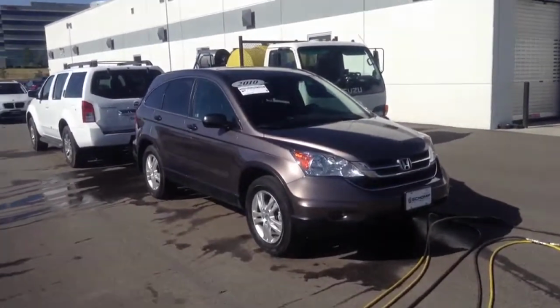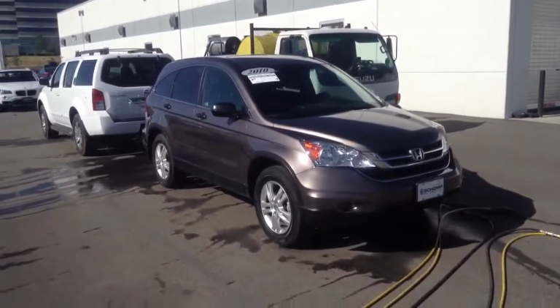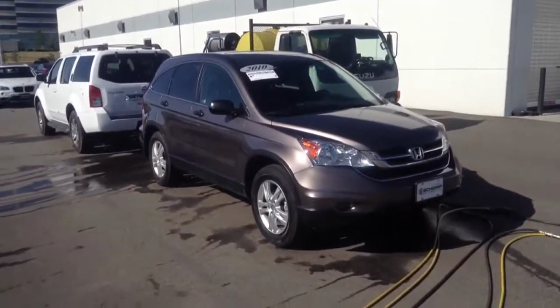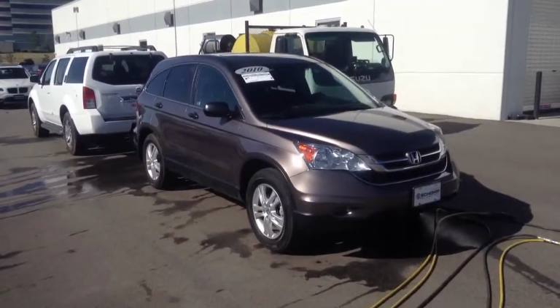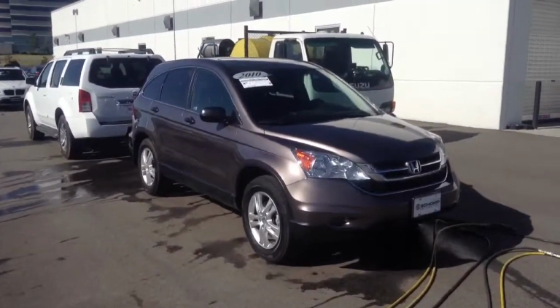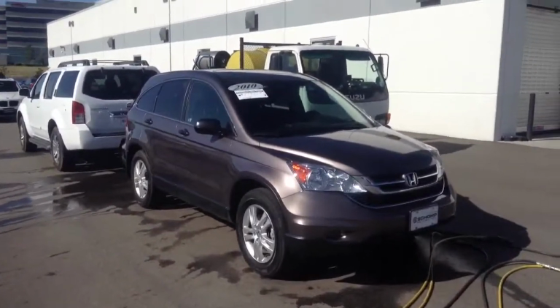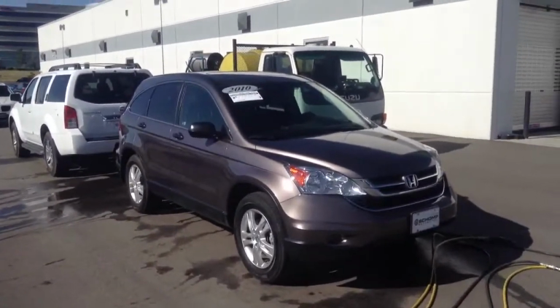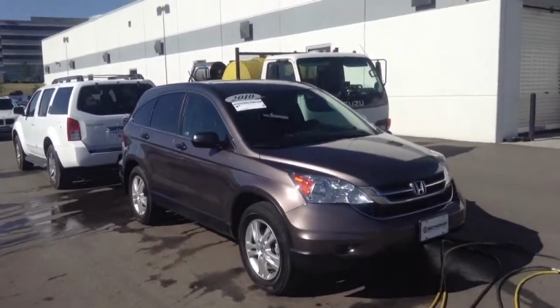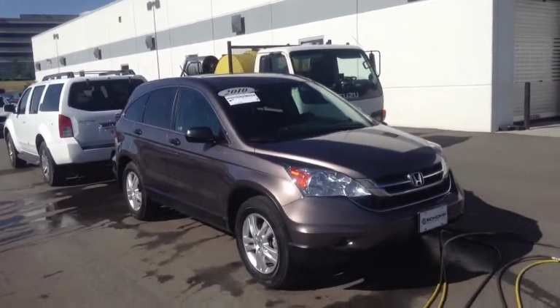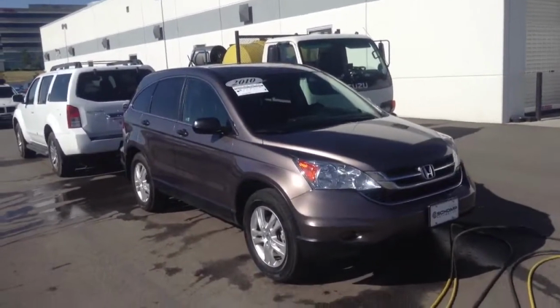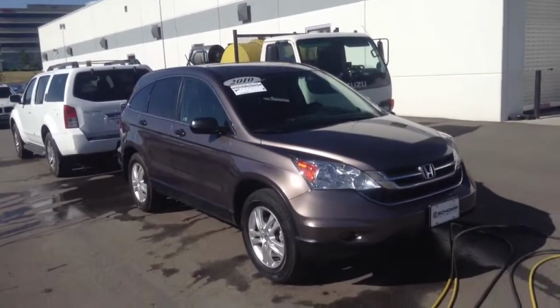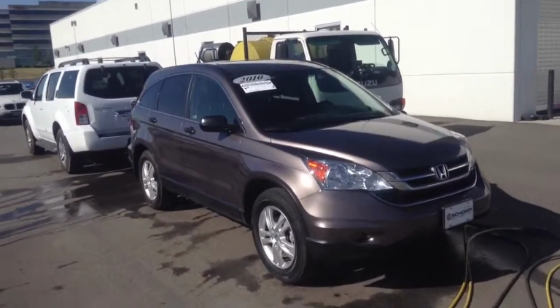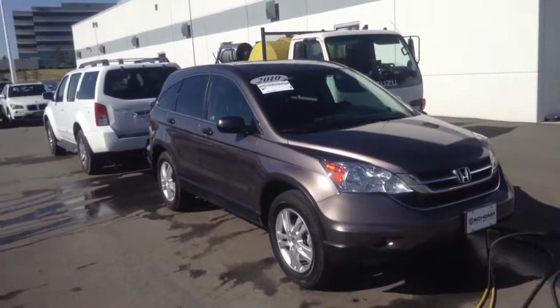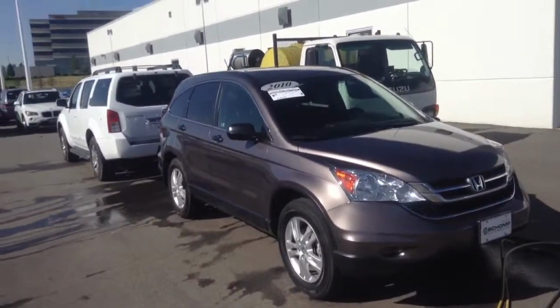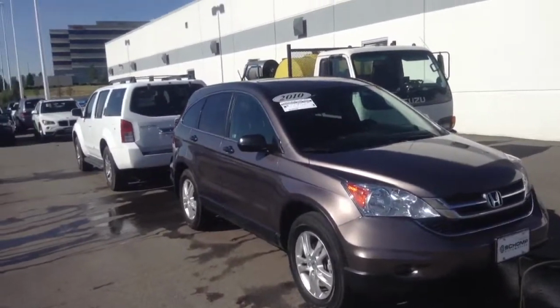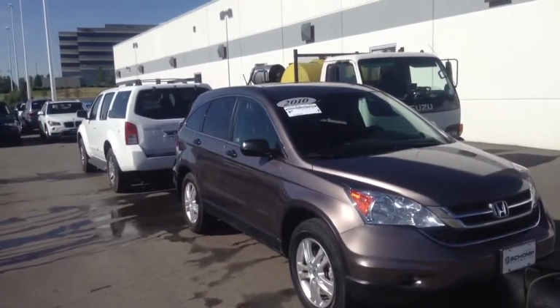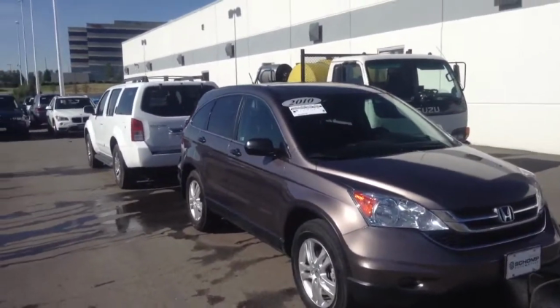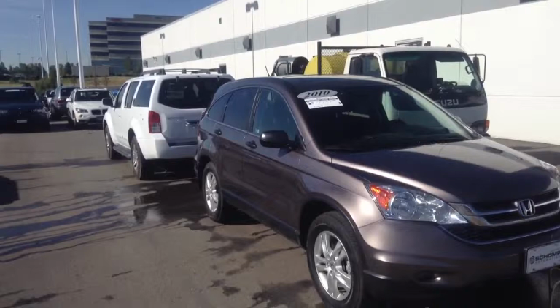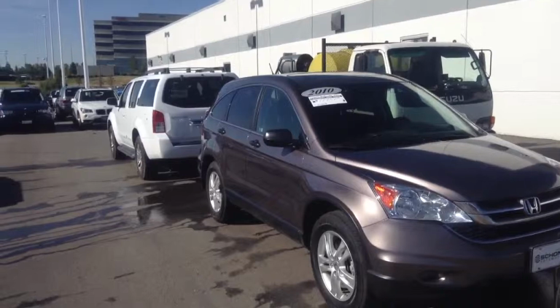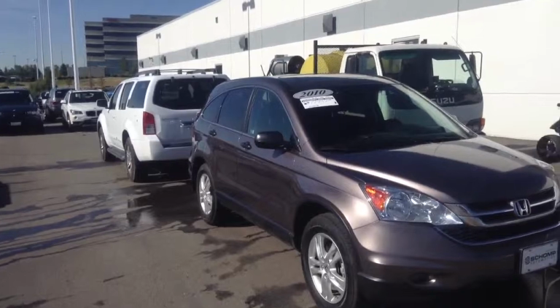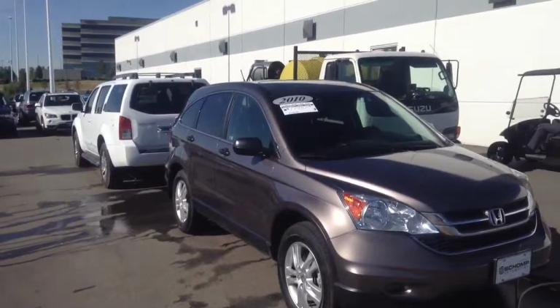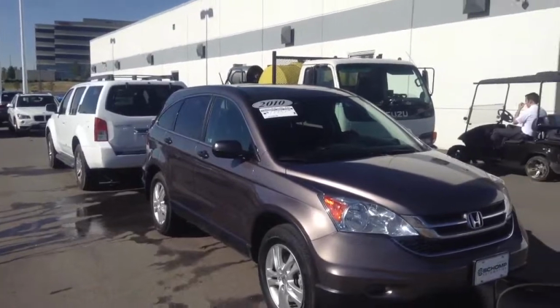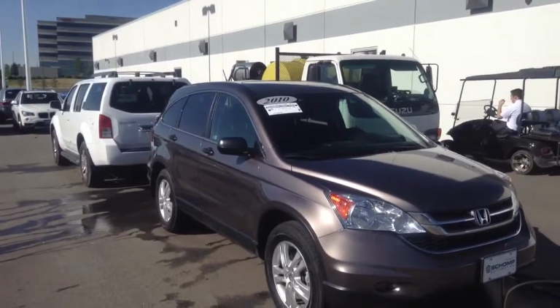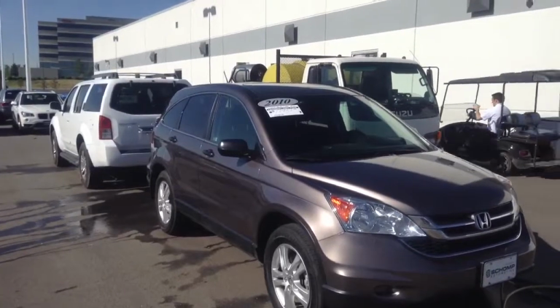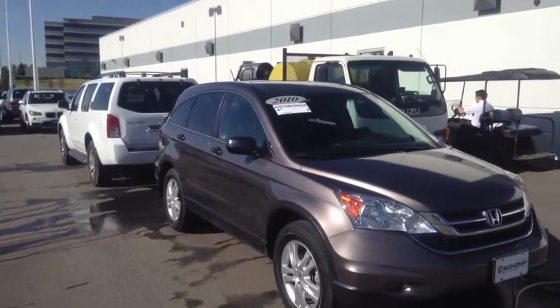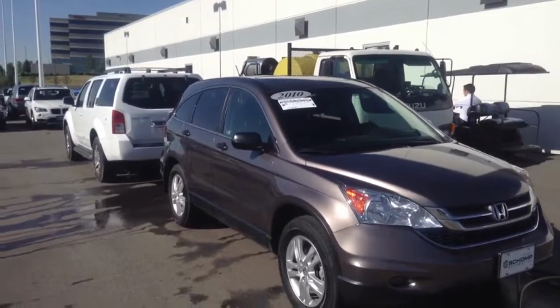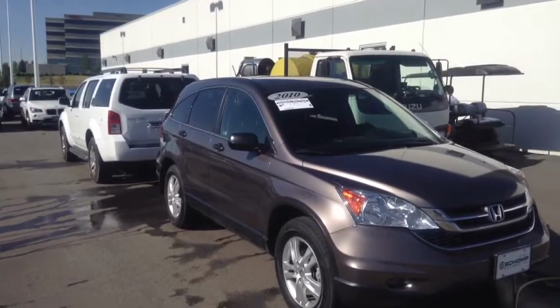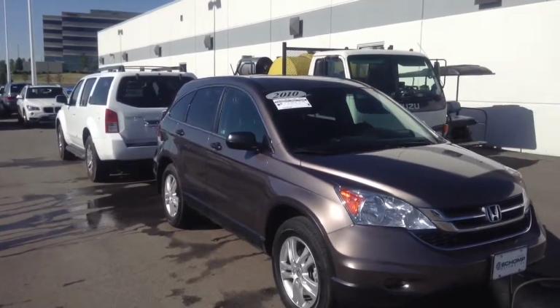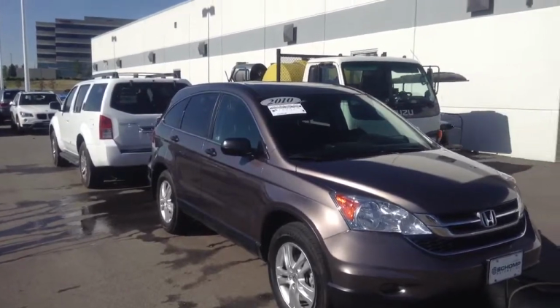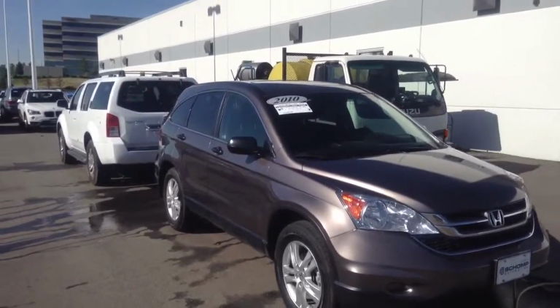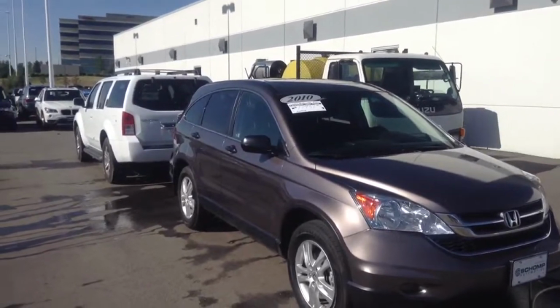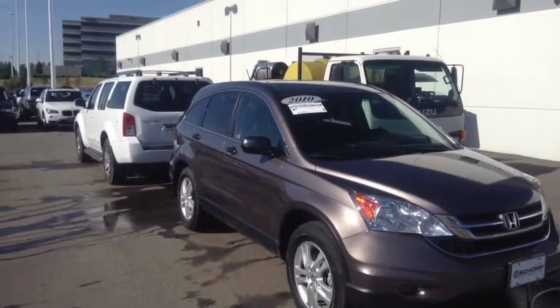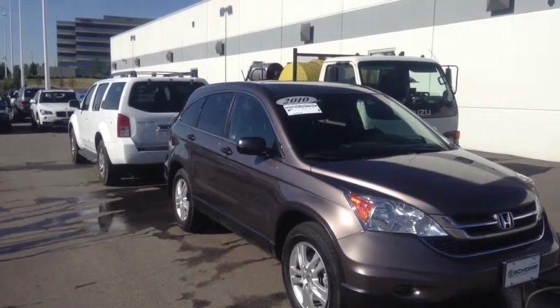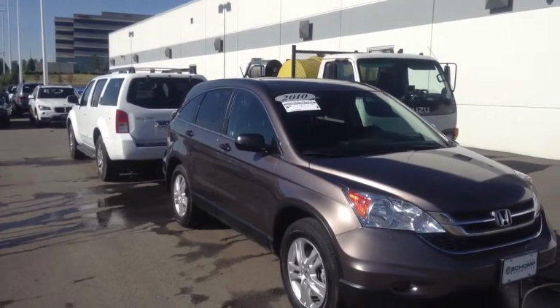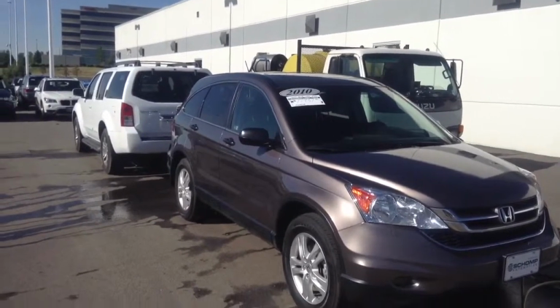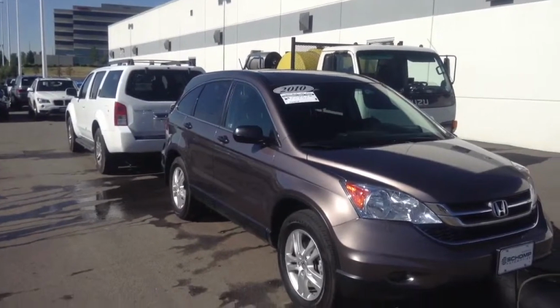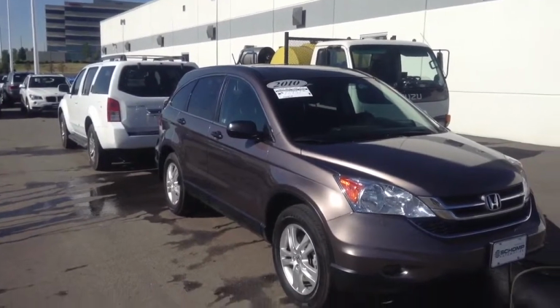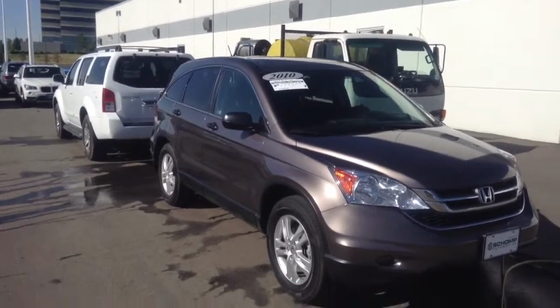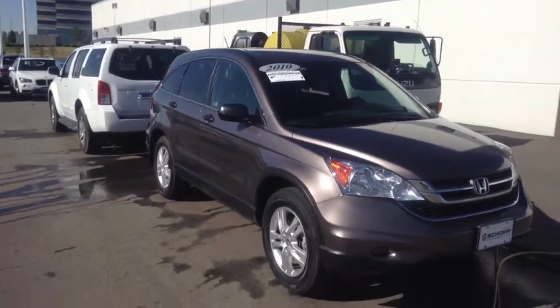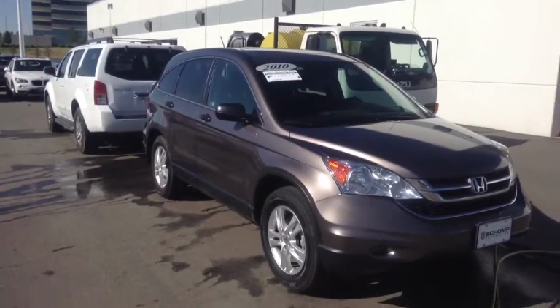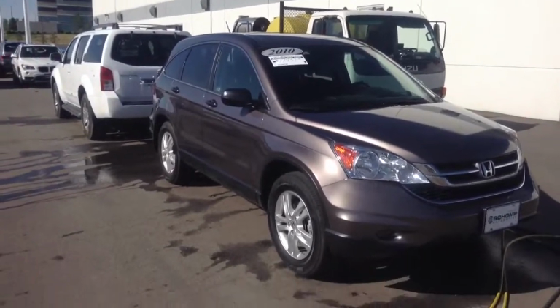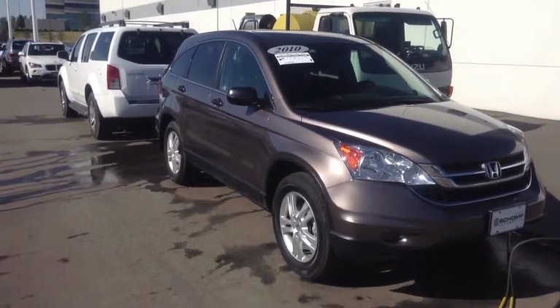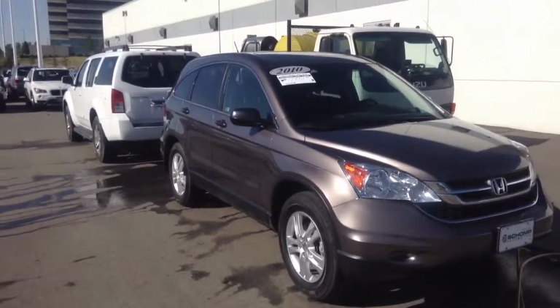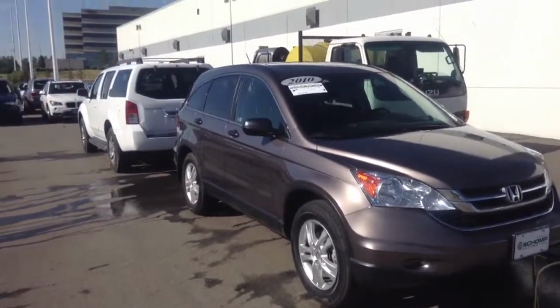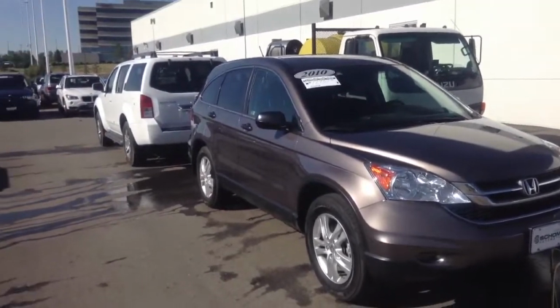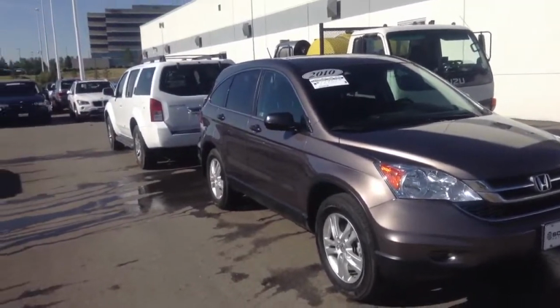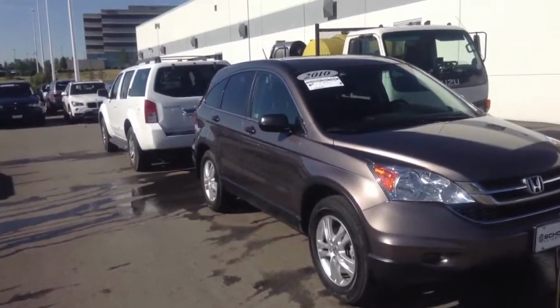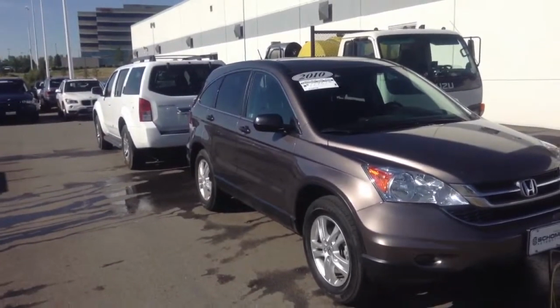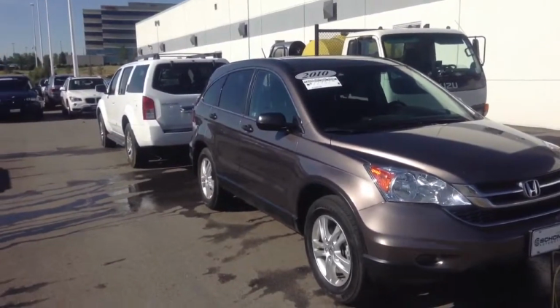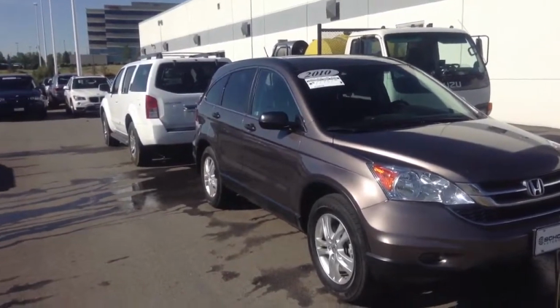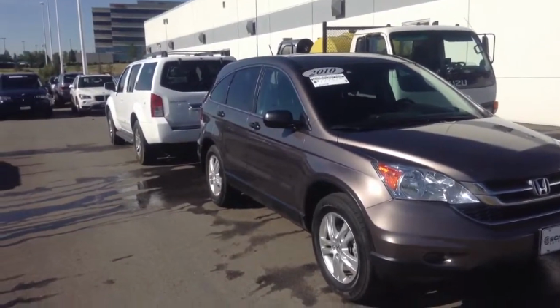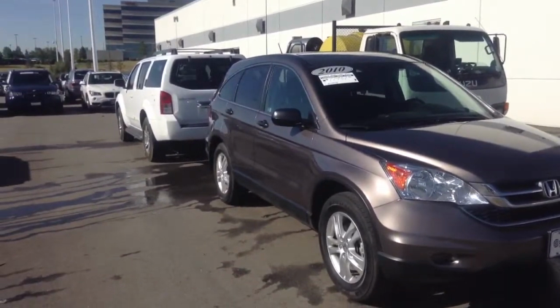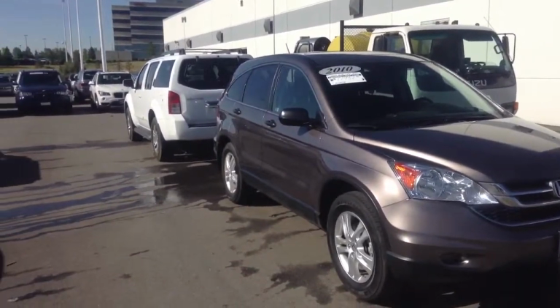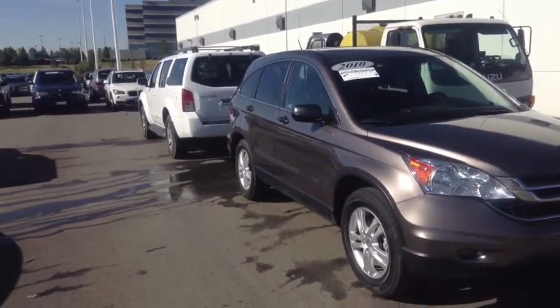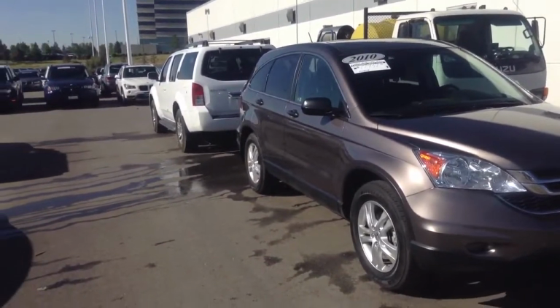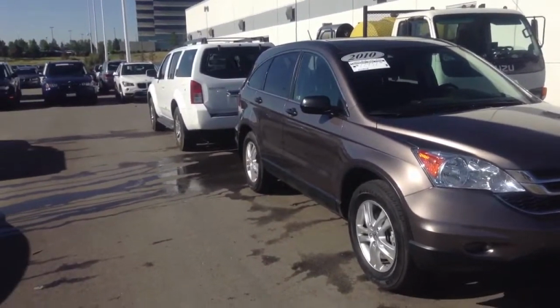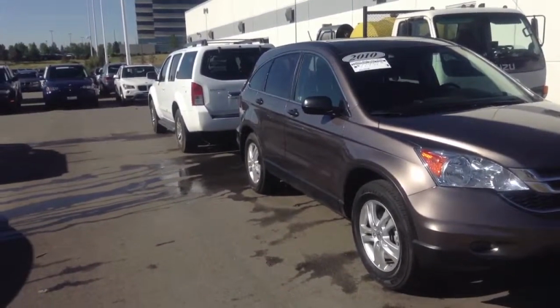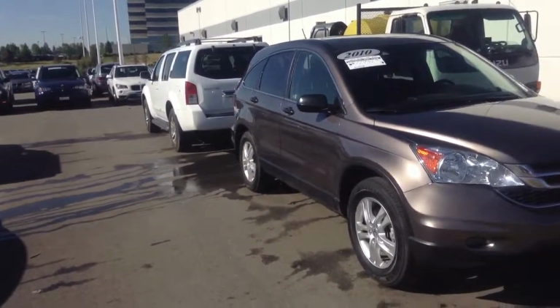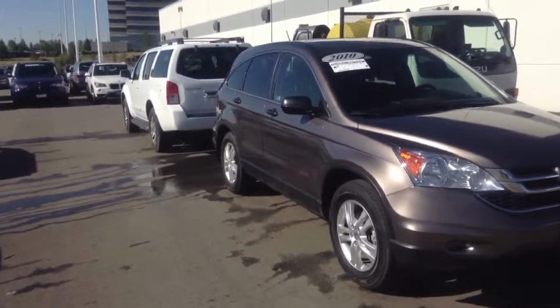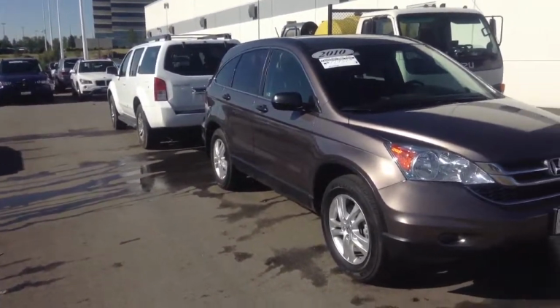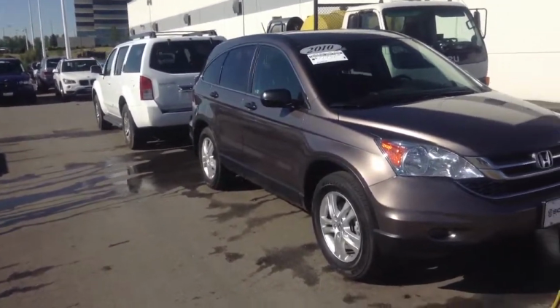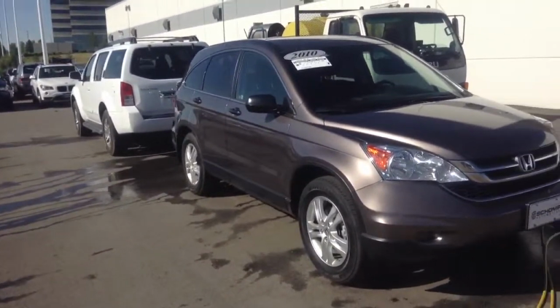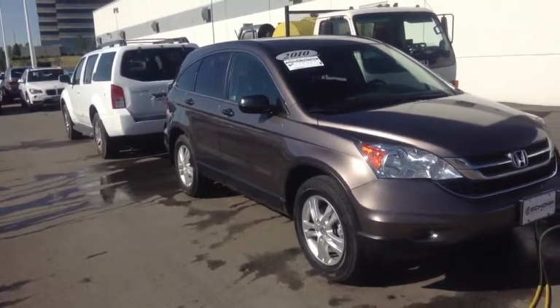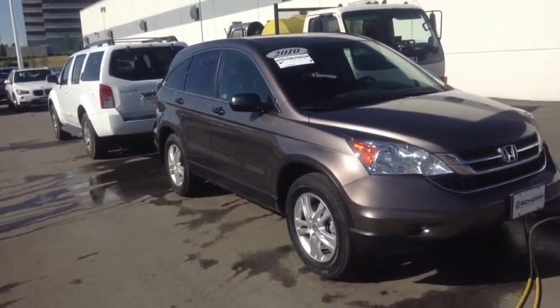It's an EX-L model. Cloth interior, moon roof, alloy wheels. Very nice vehicle.